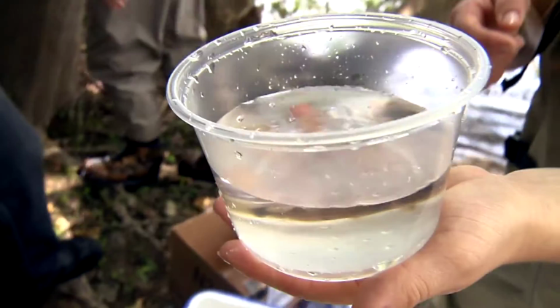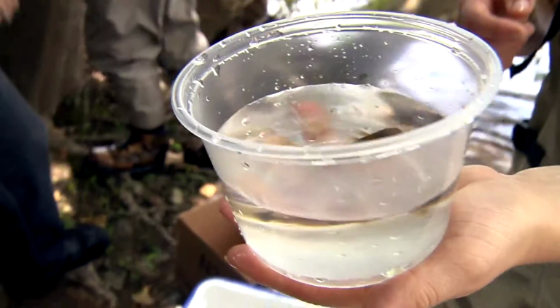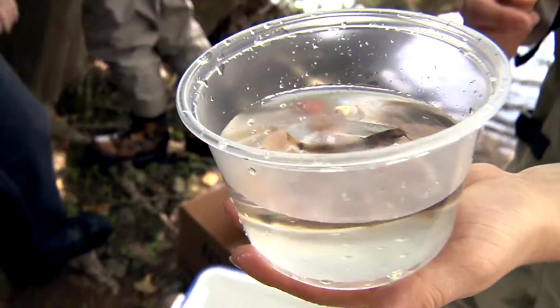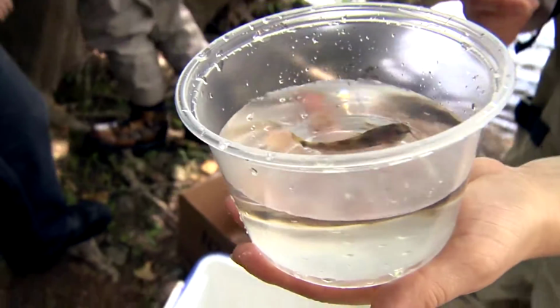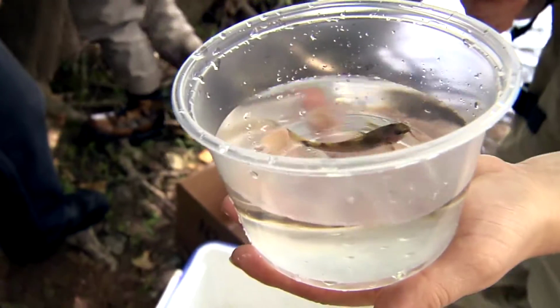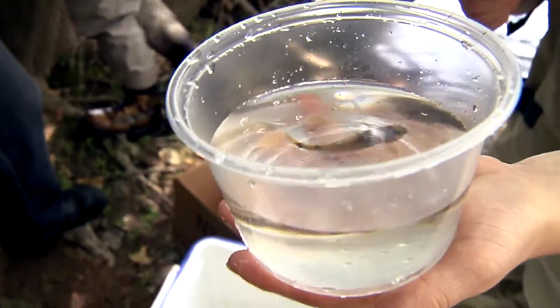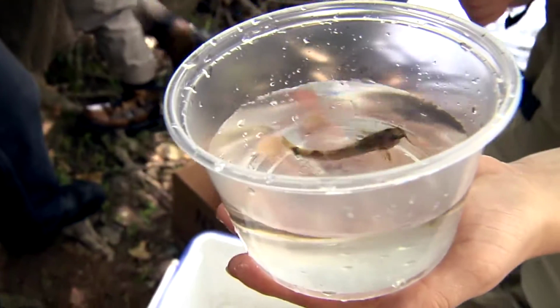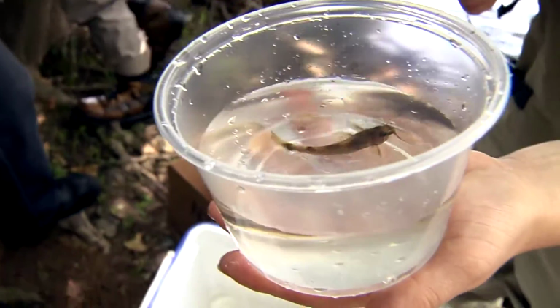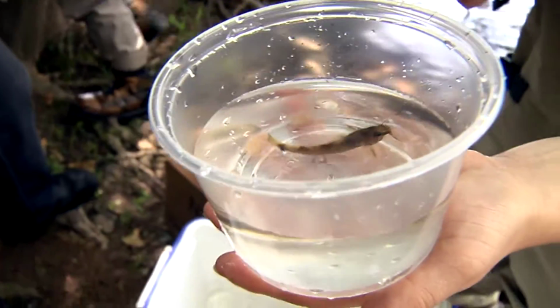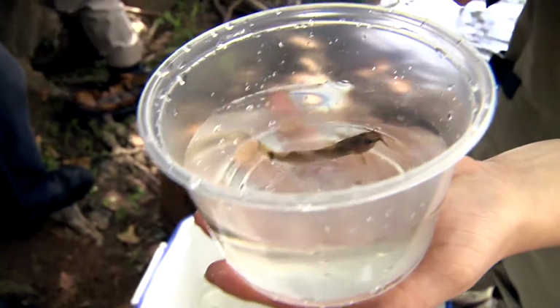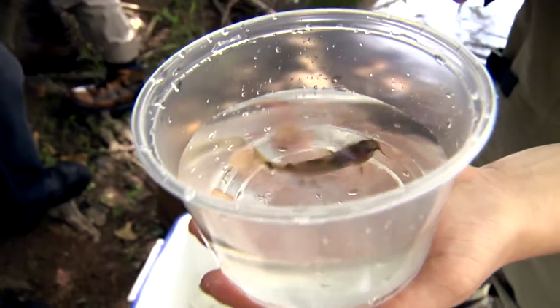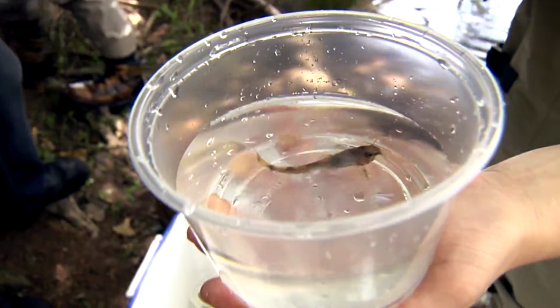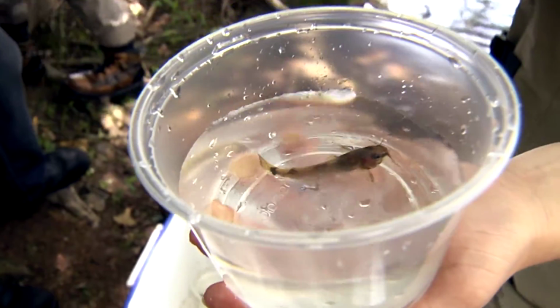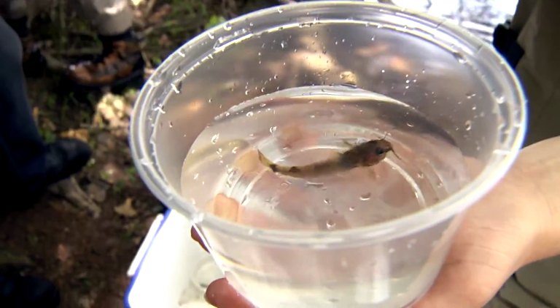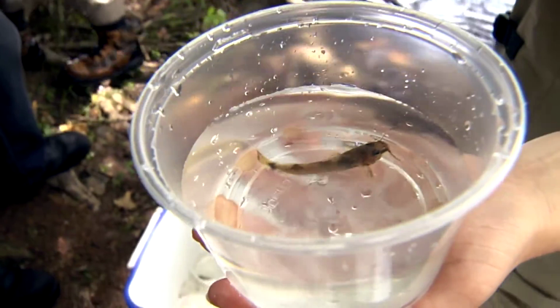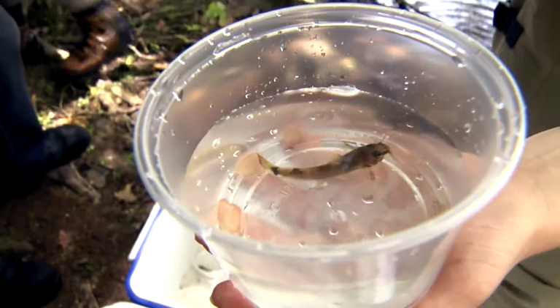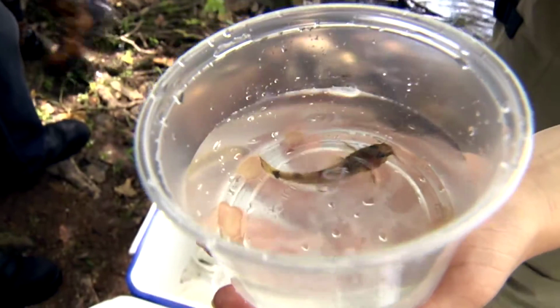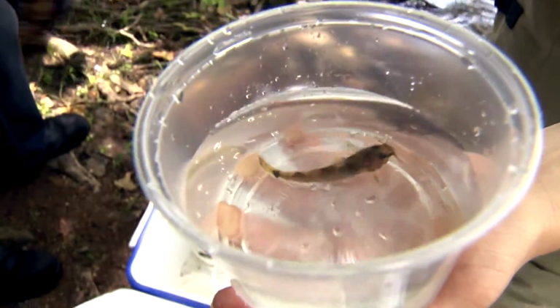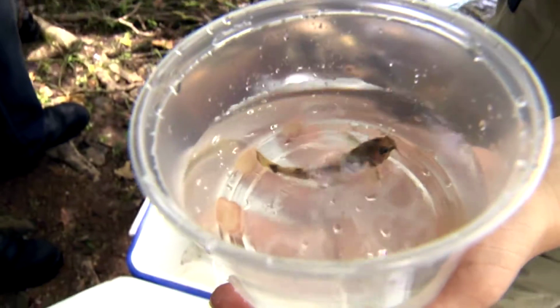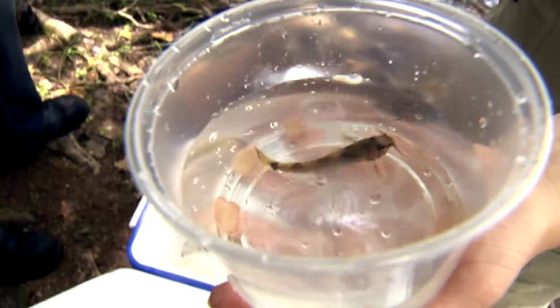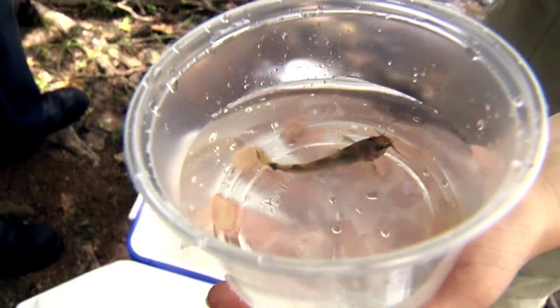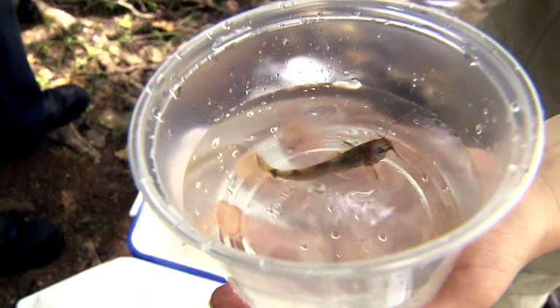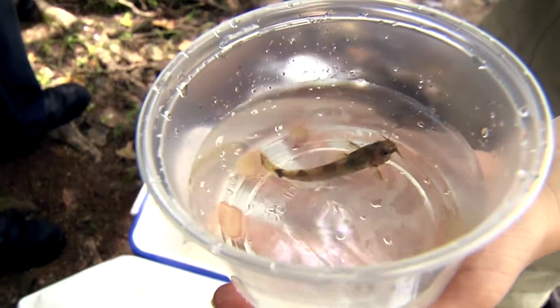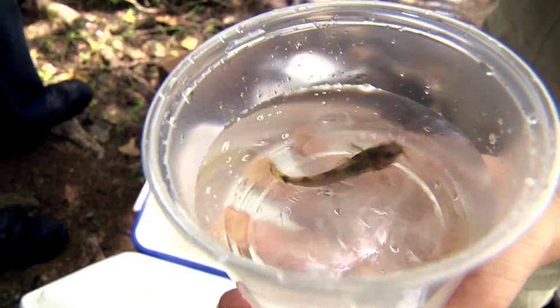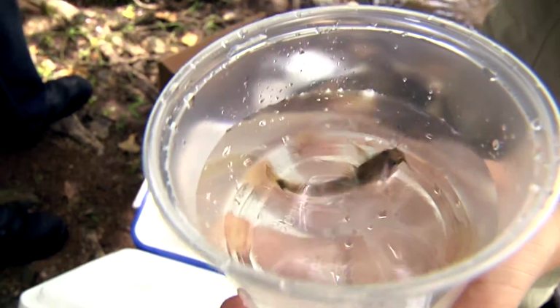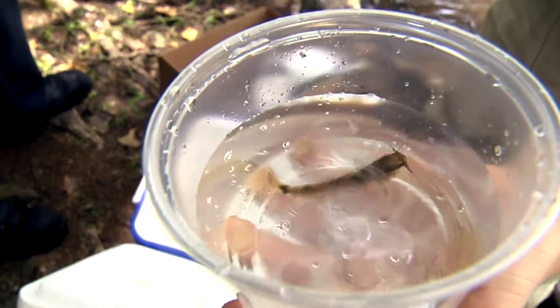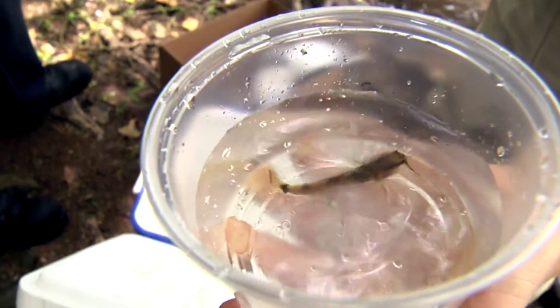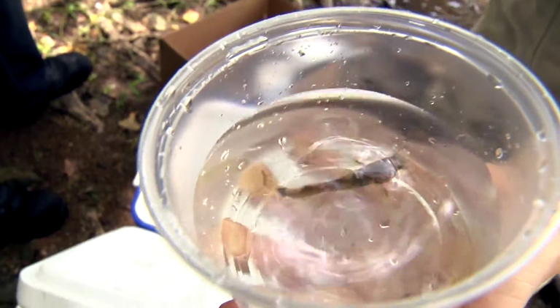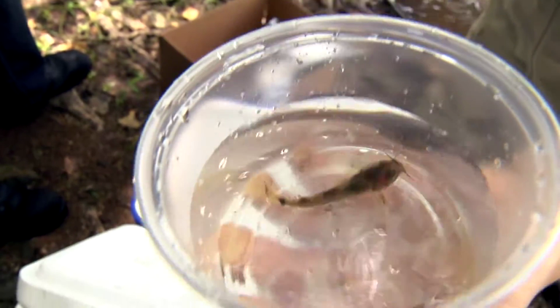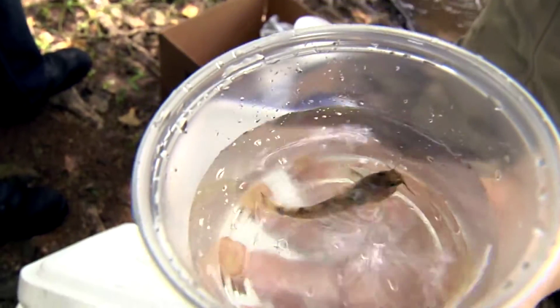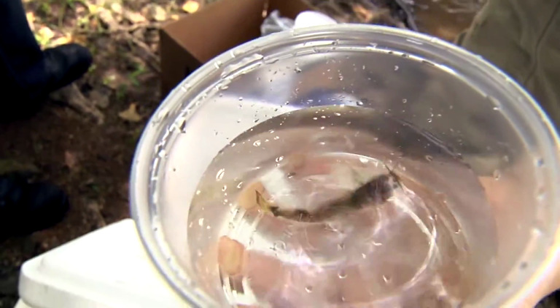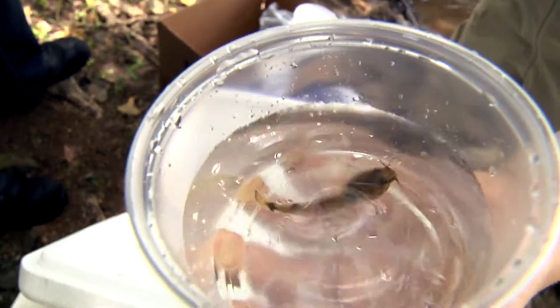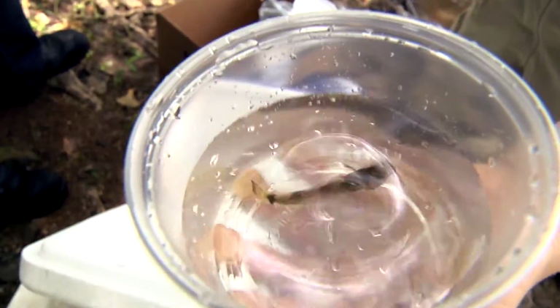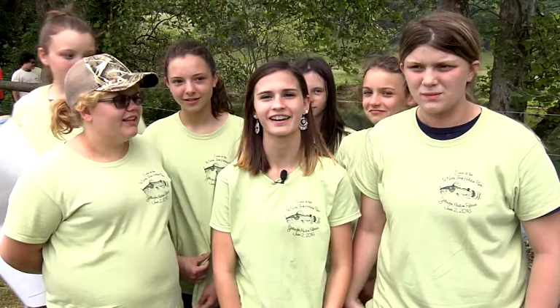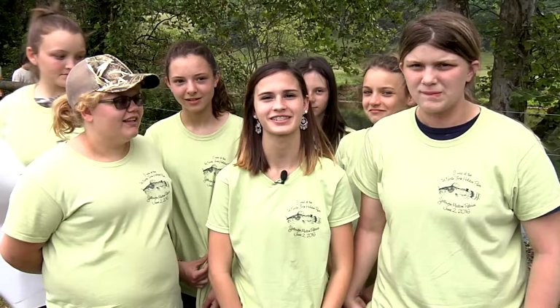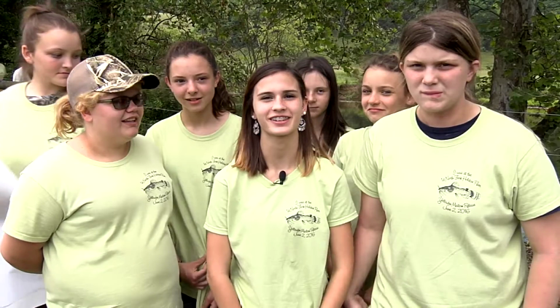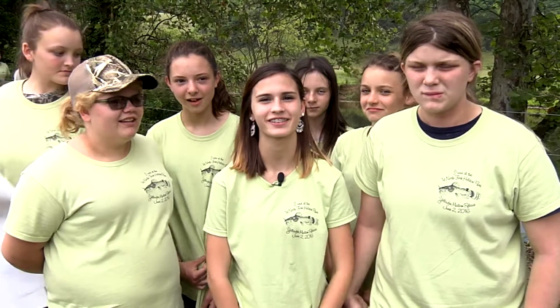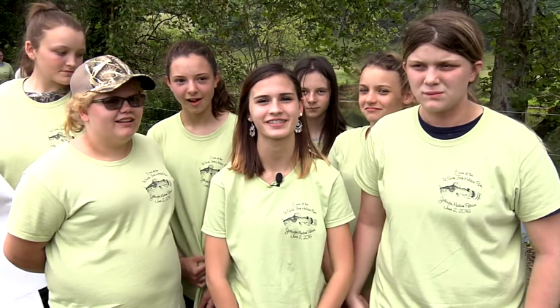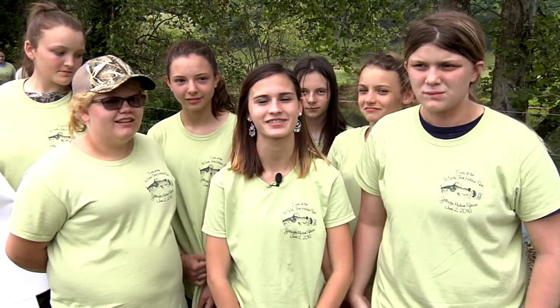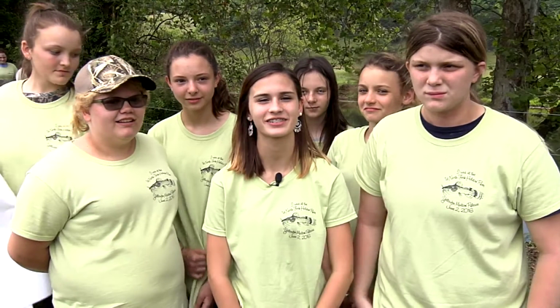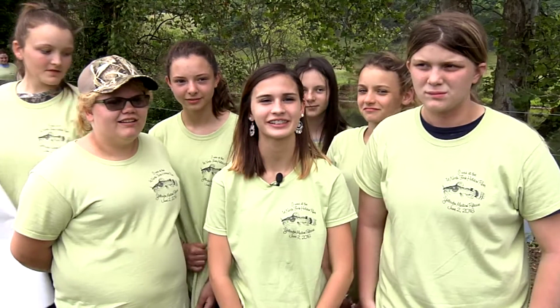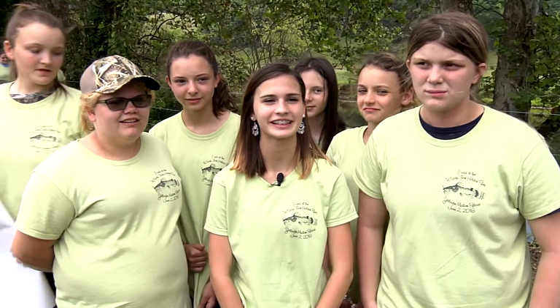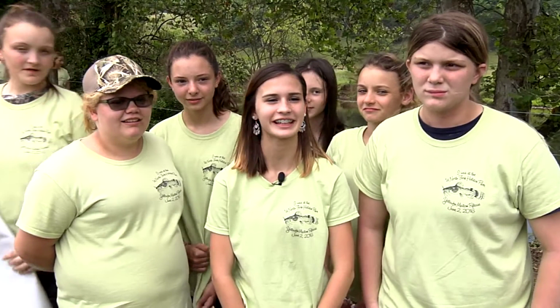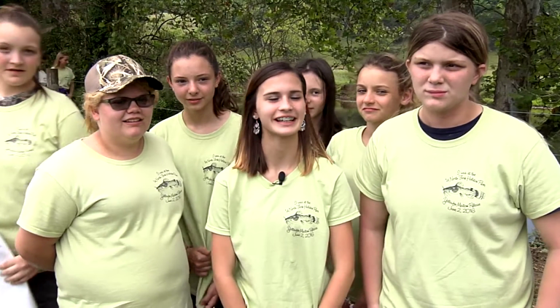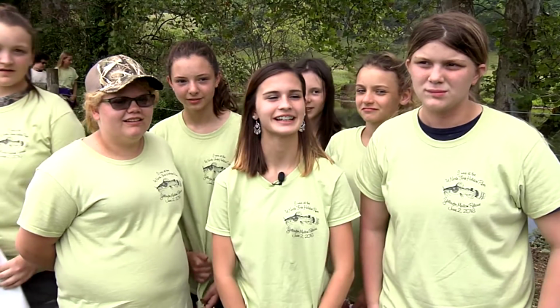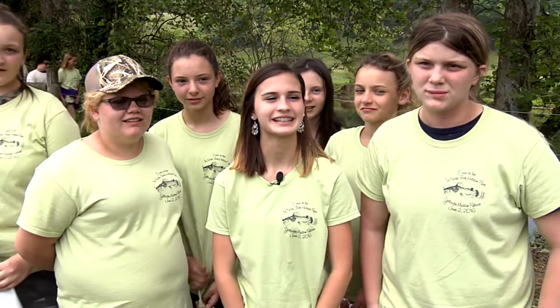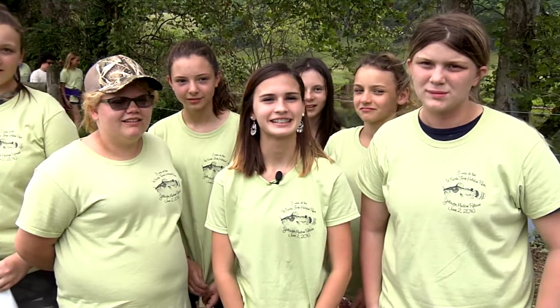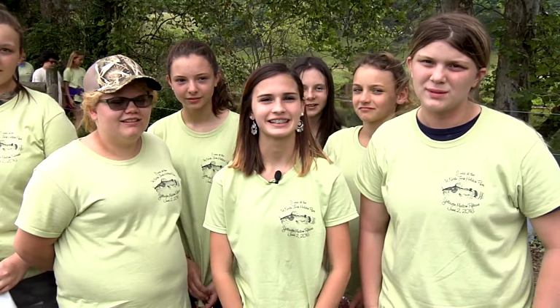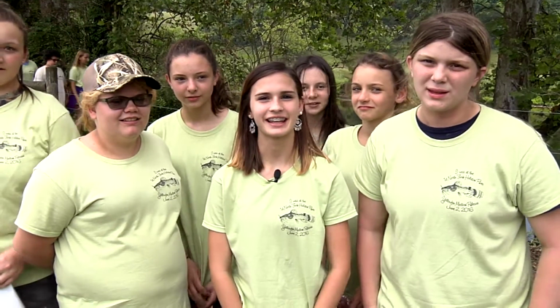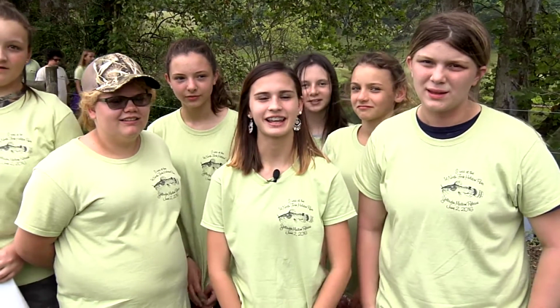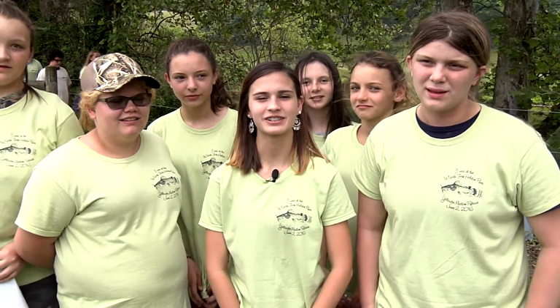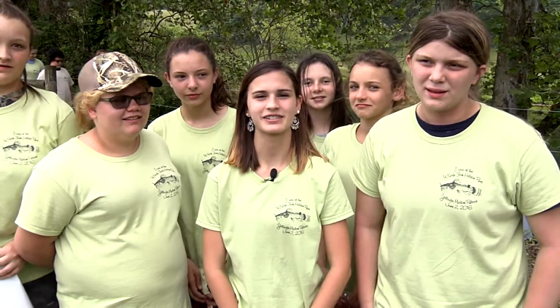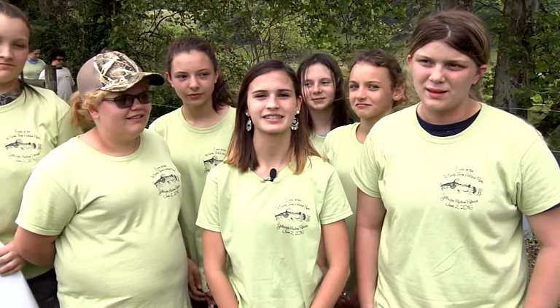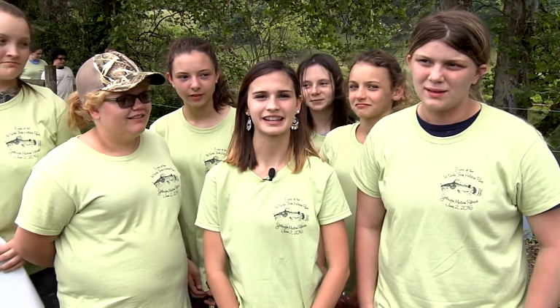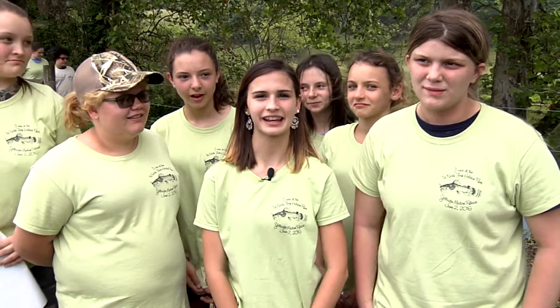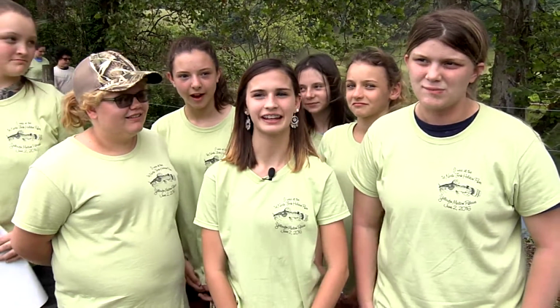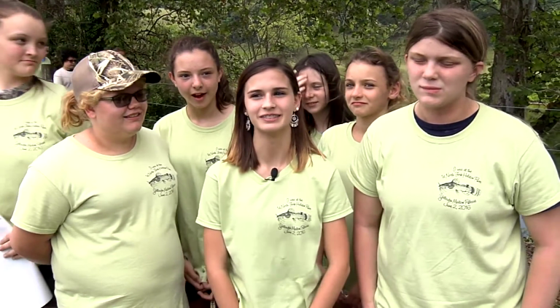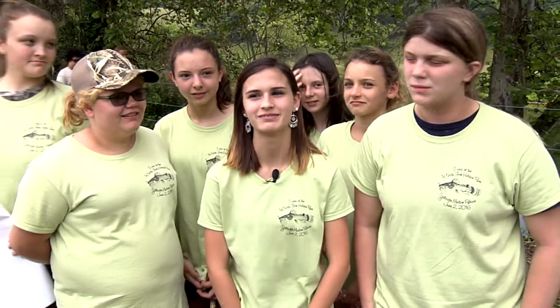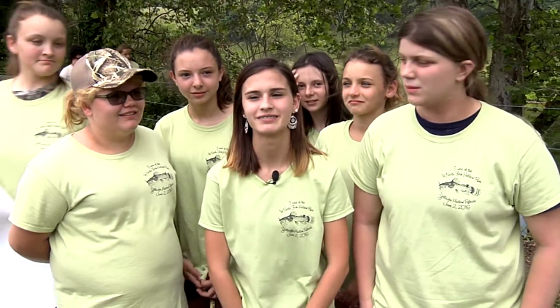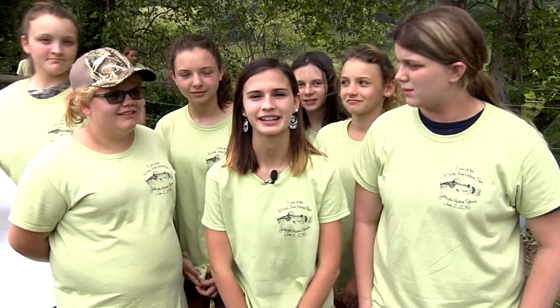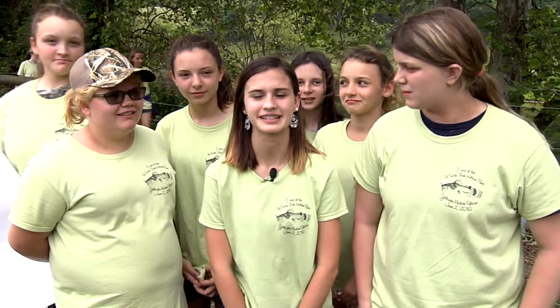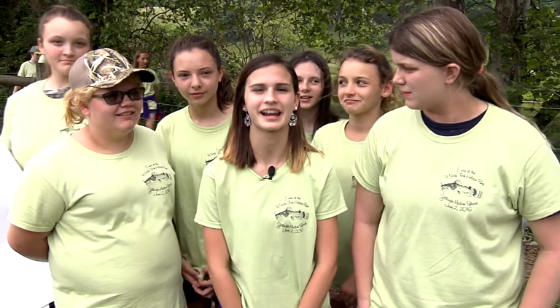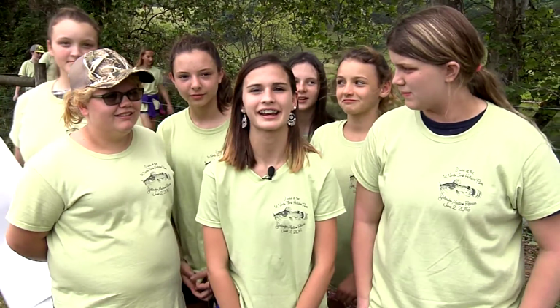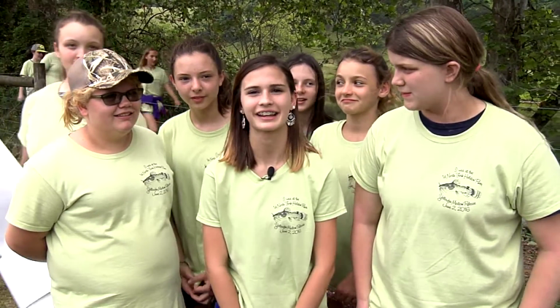We got to release a new fish that hasn't been around for a while, so it's really interesting and exciting.